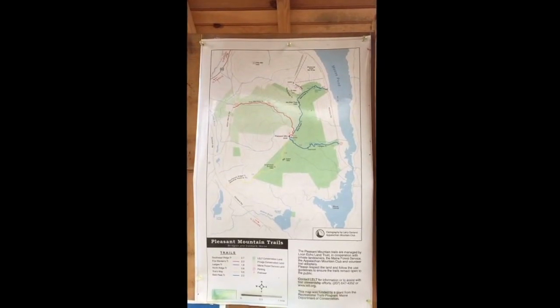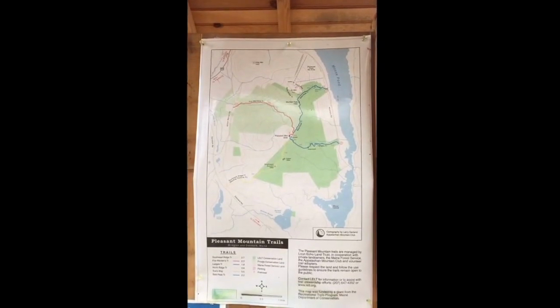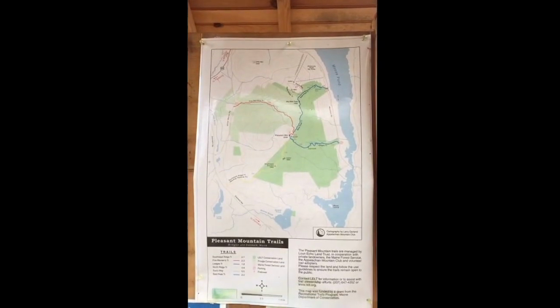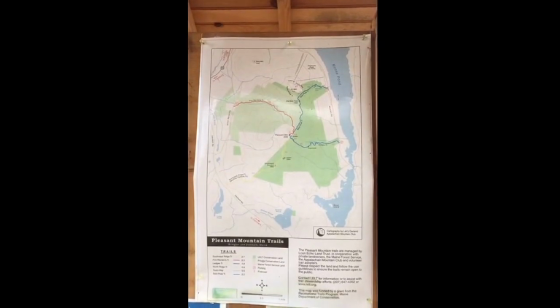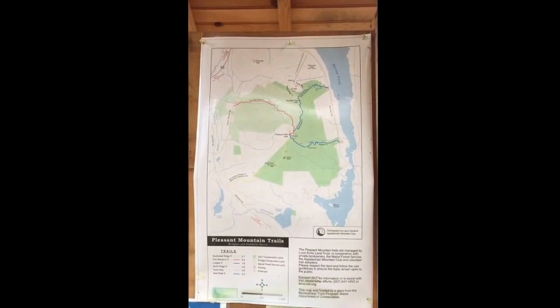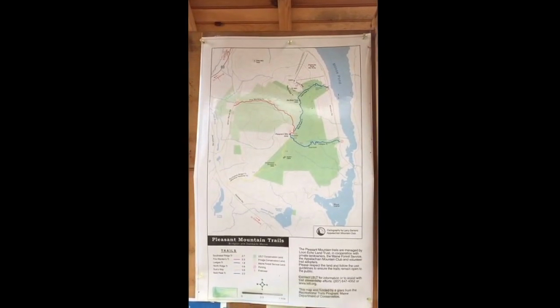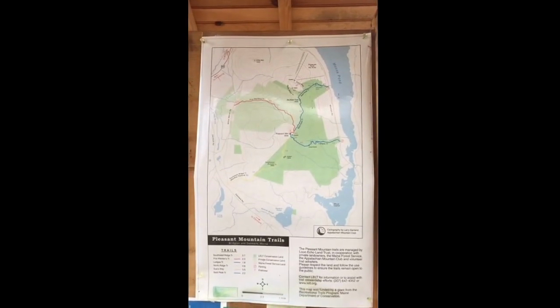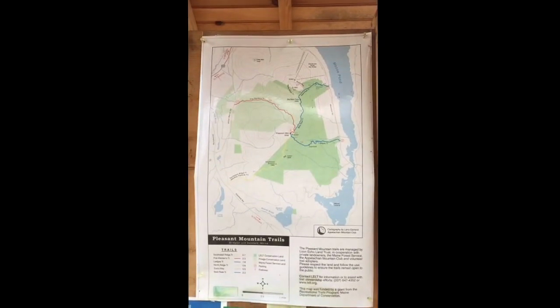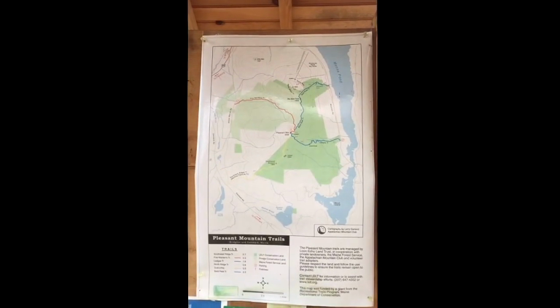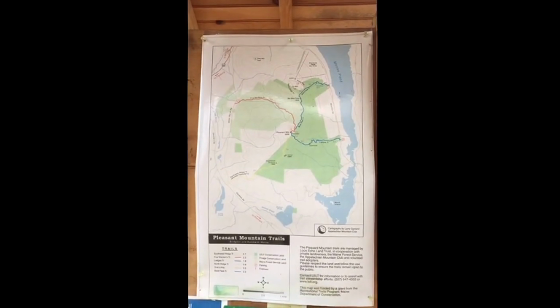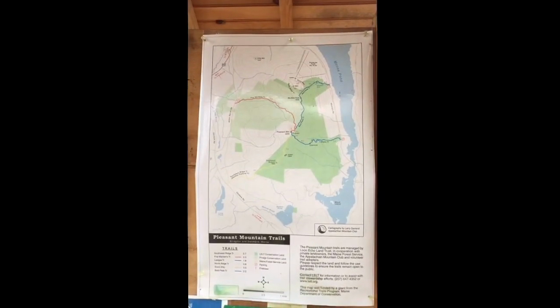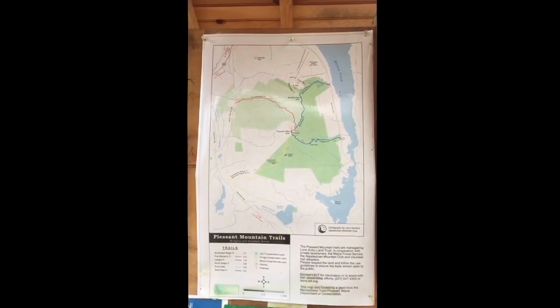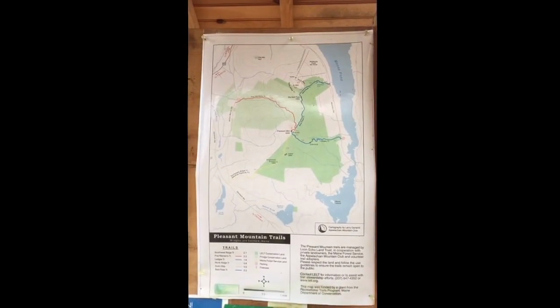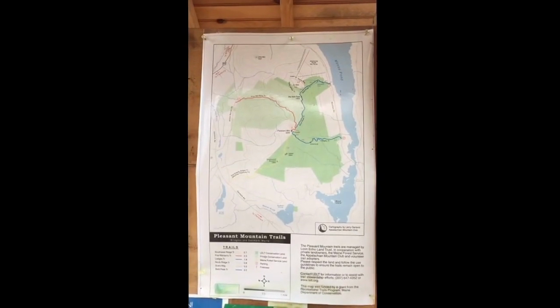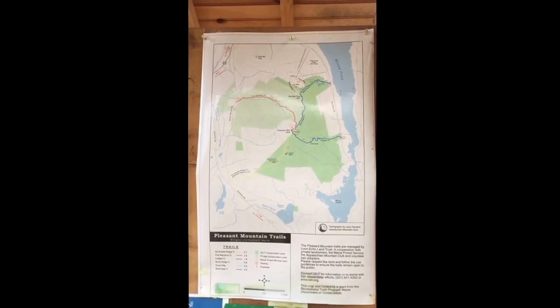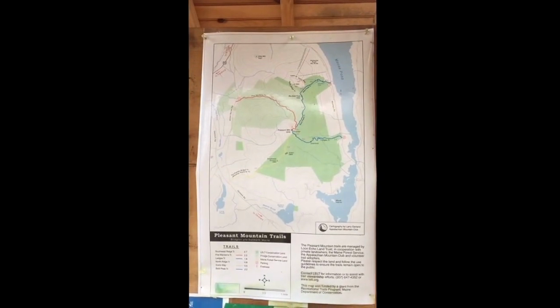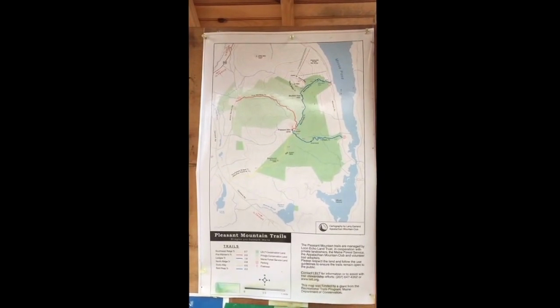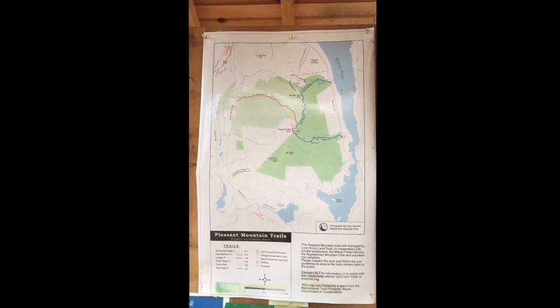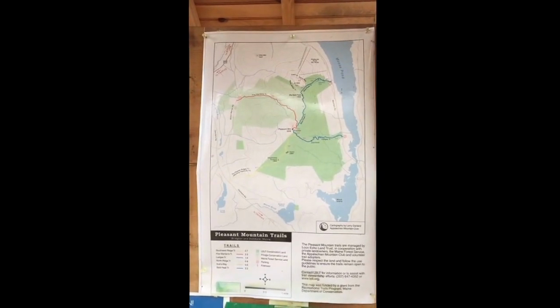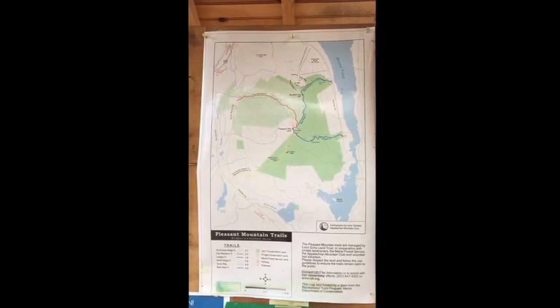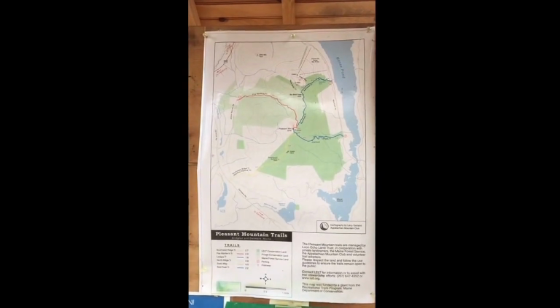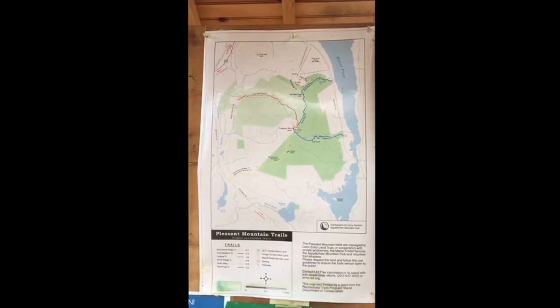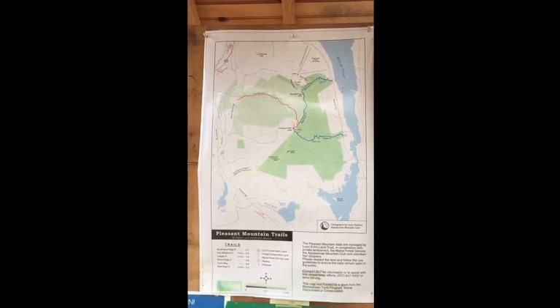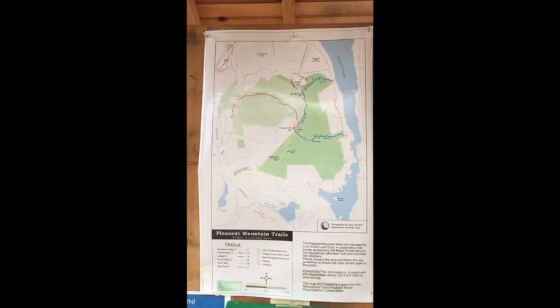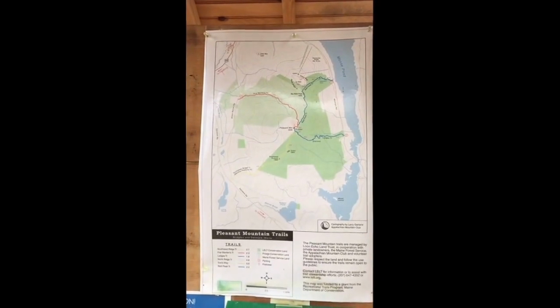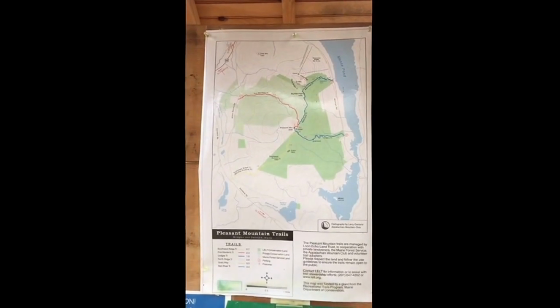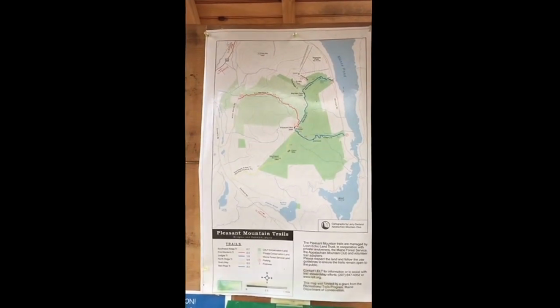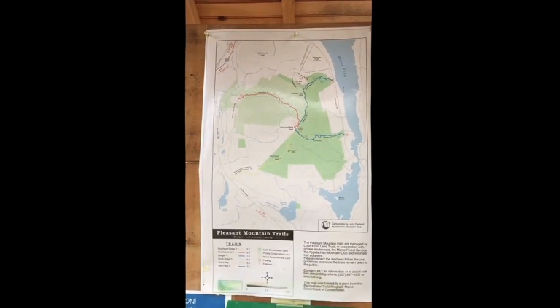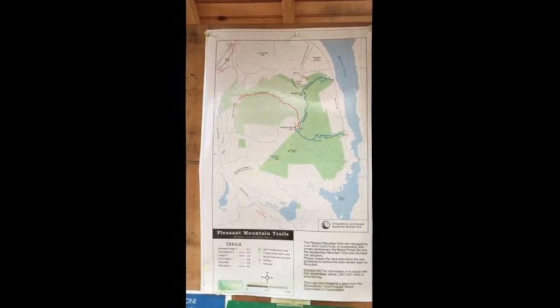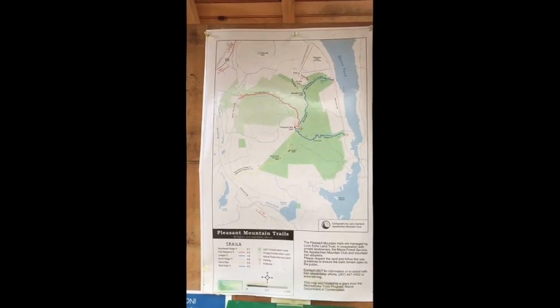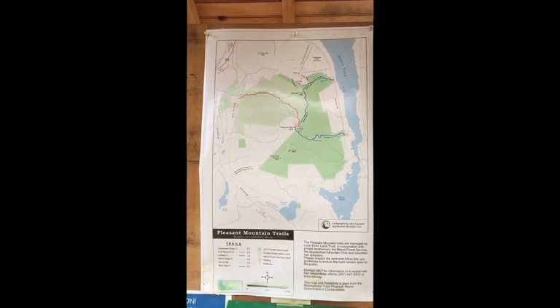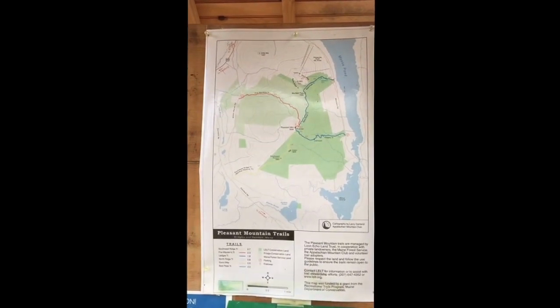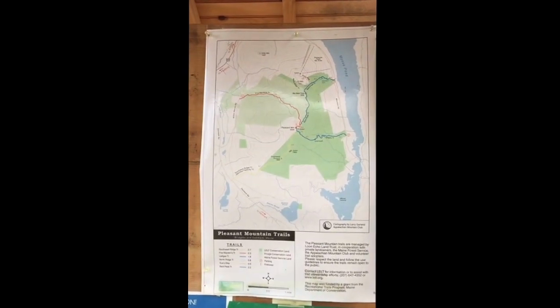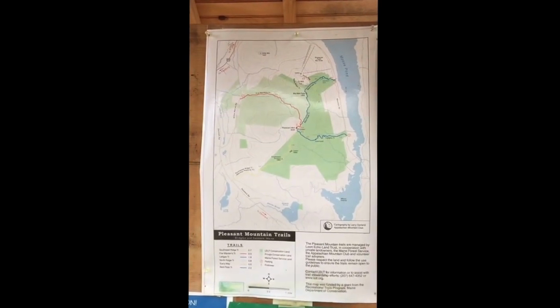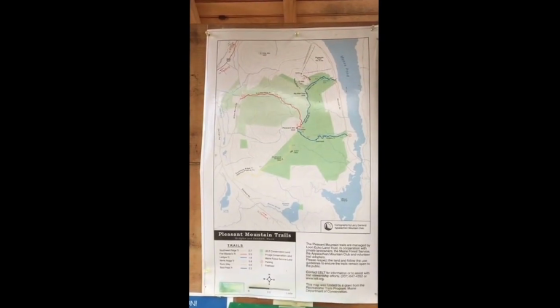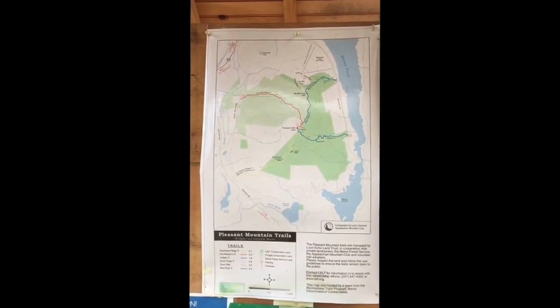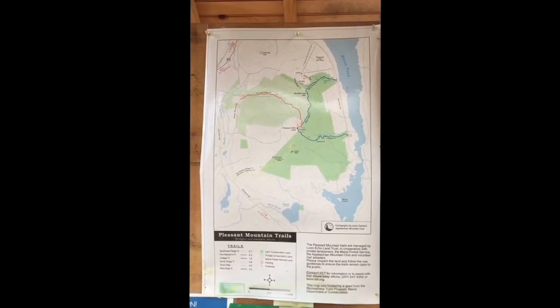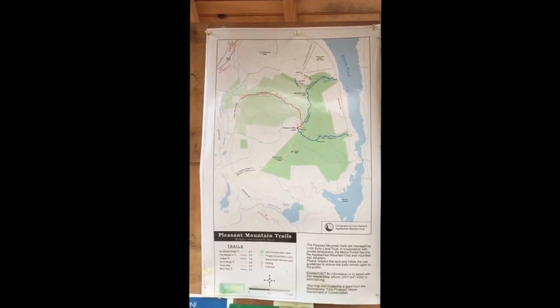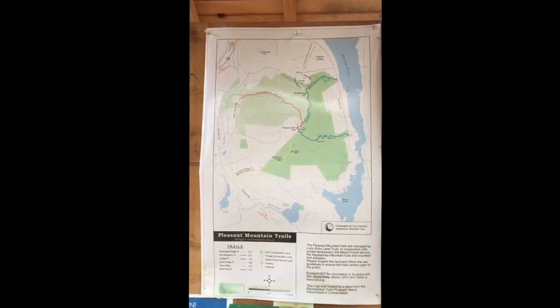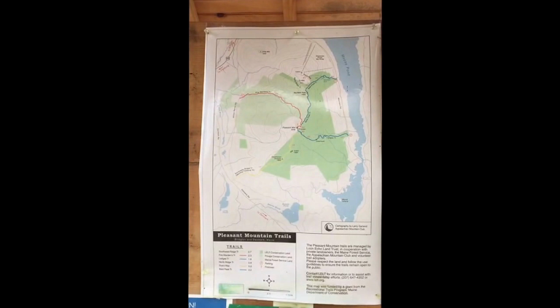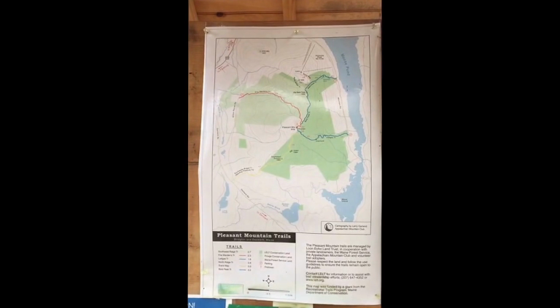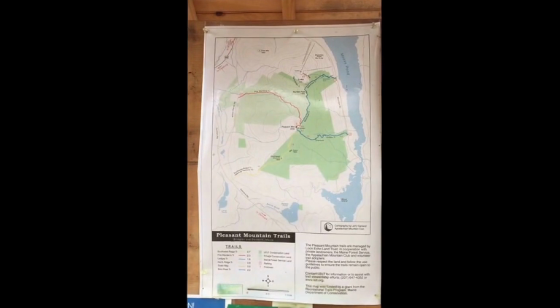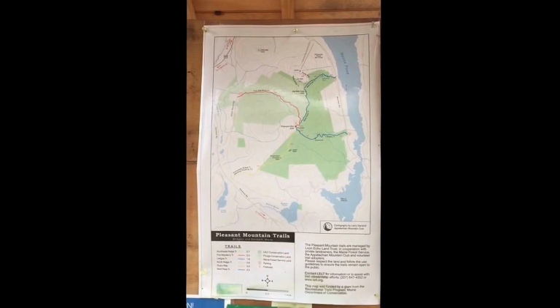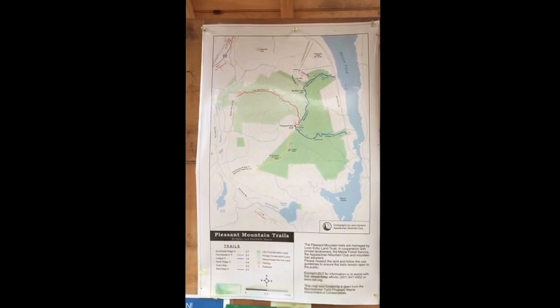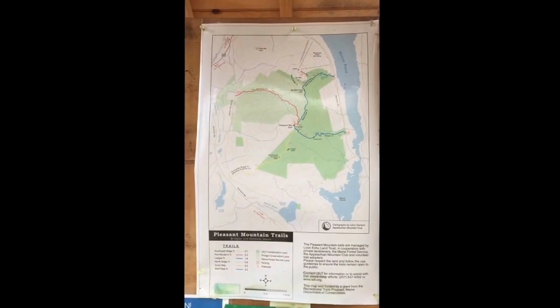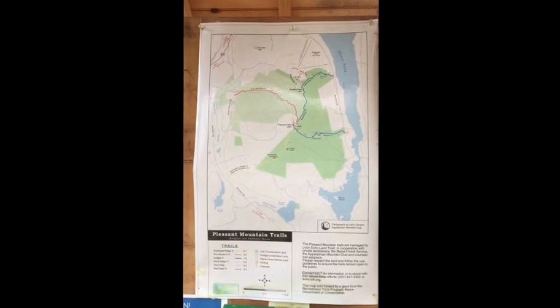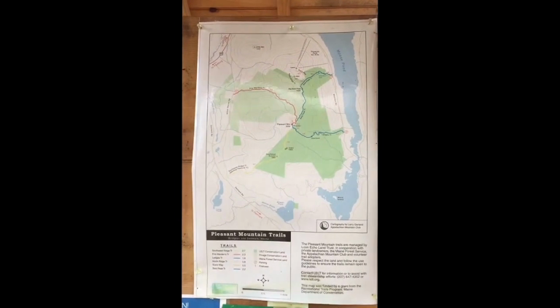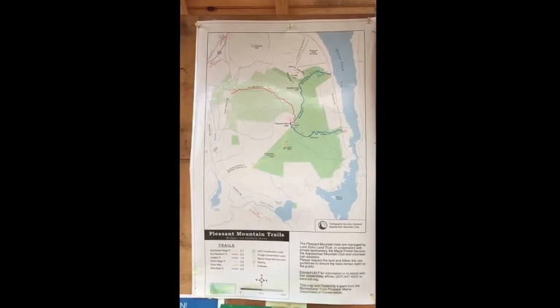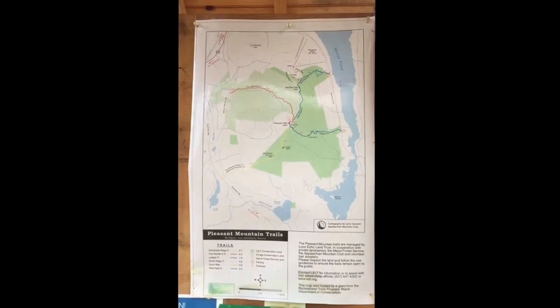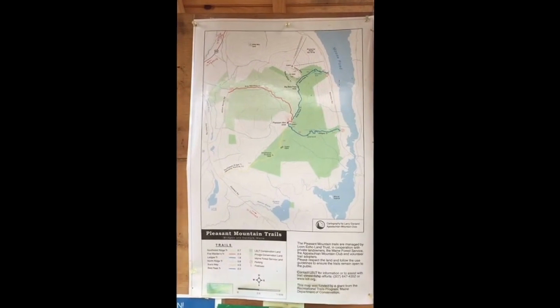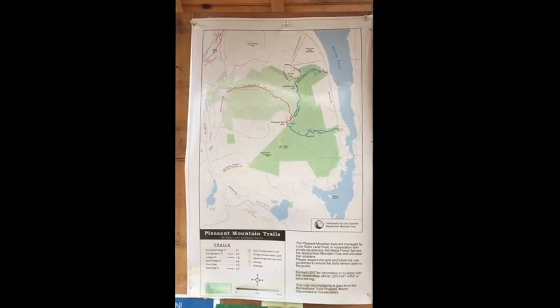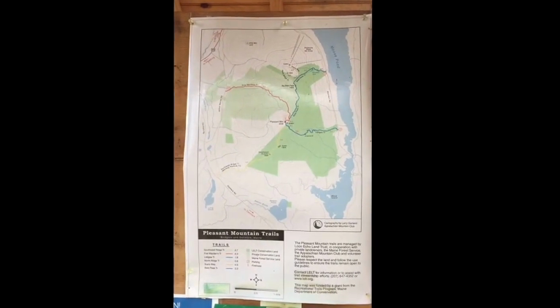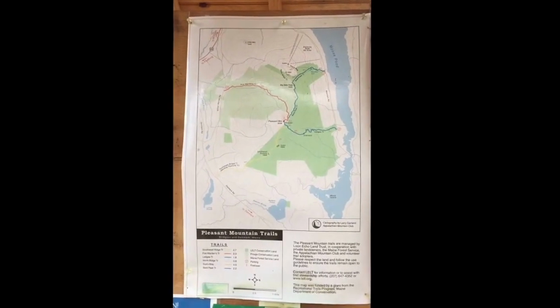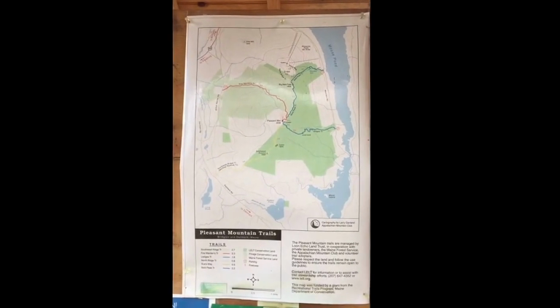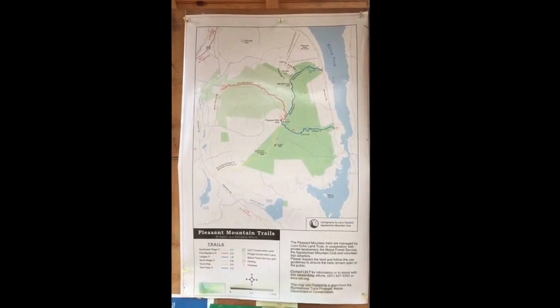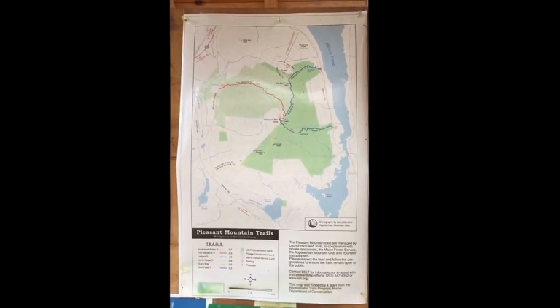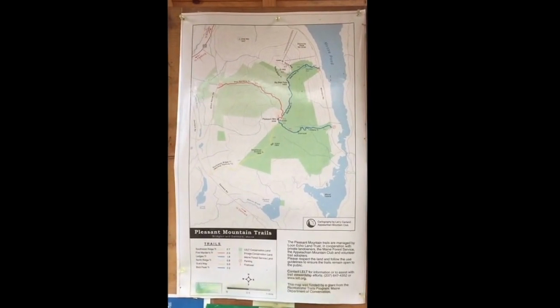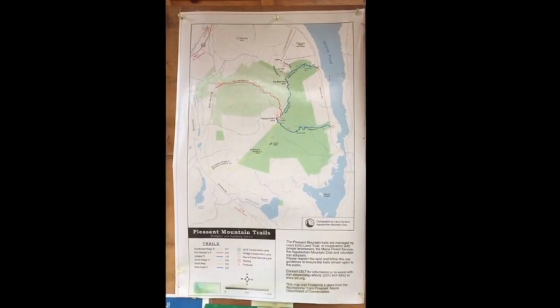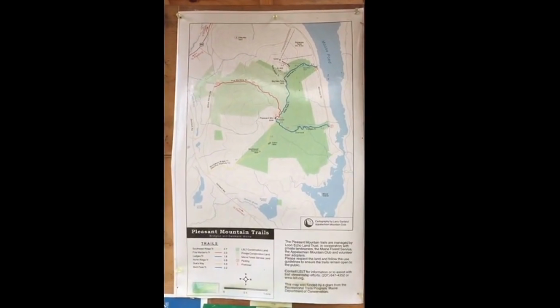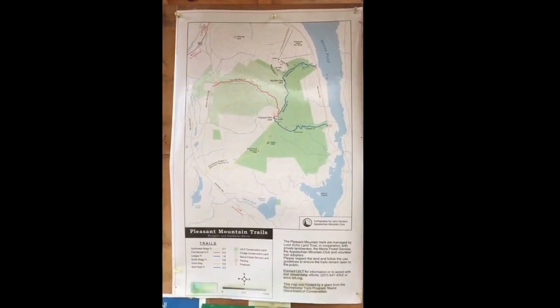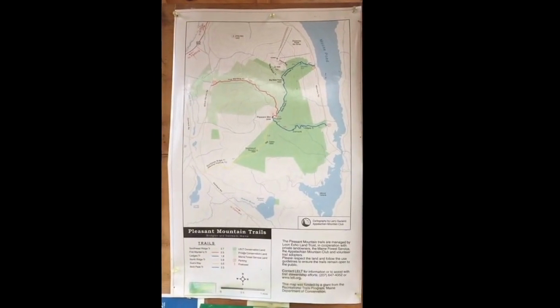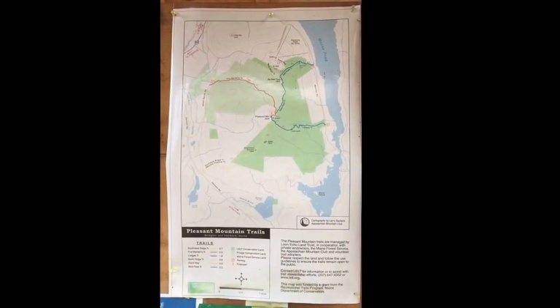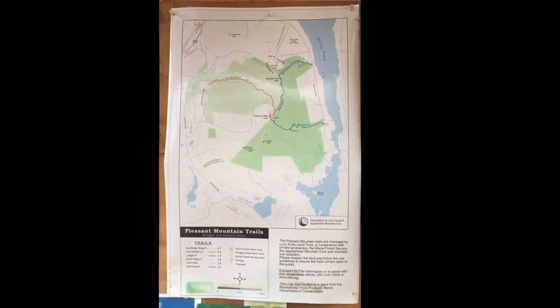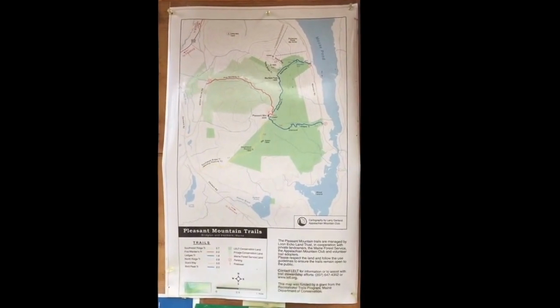Here's the trail map for any of you that were wondering. I'm just gonna record it for a second so you guys can pause on it if you want to.